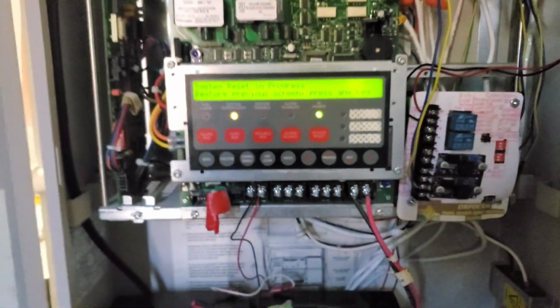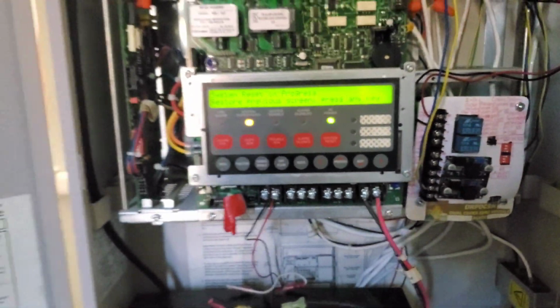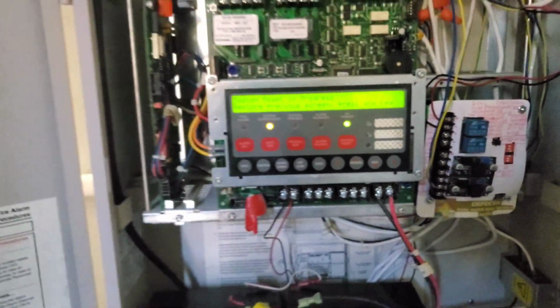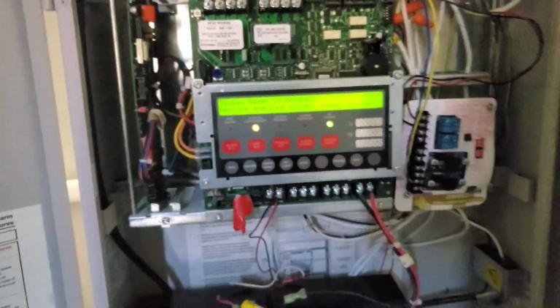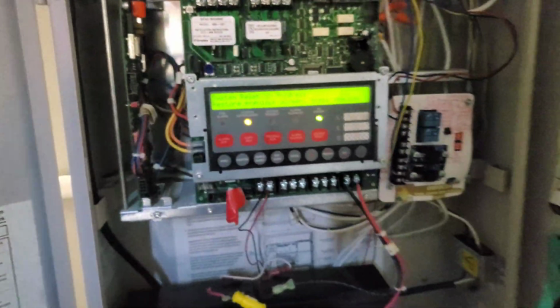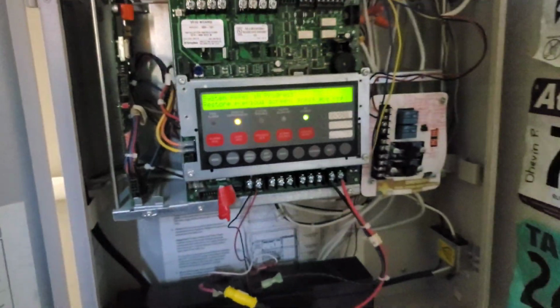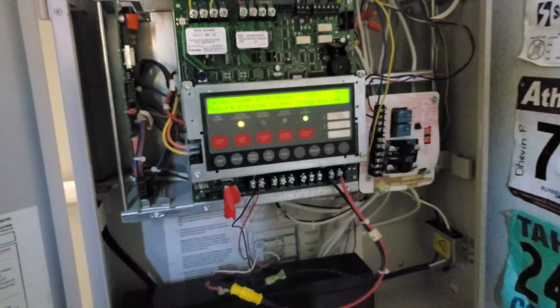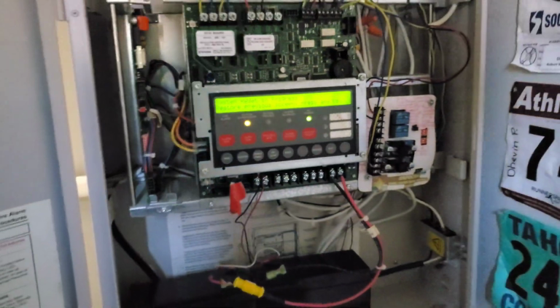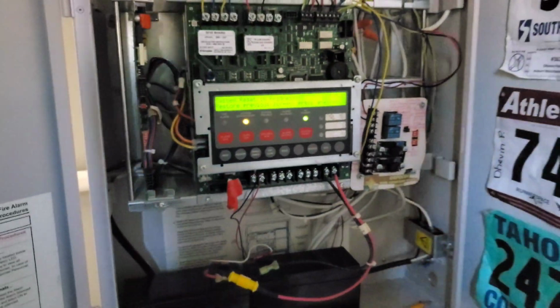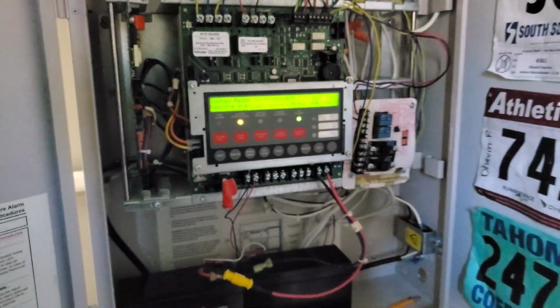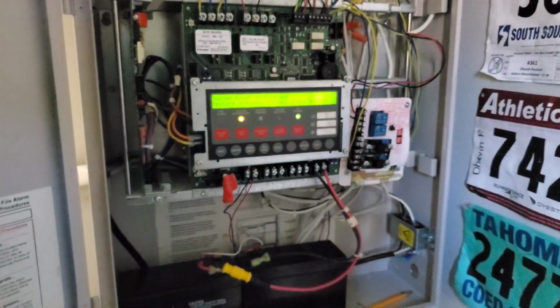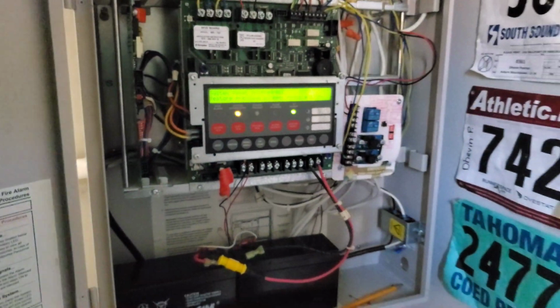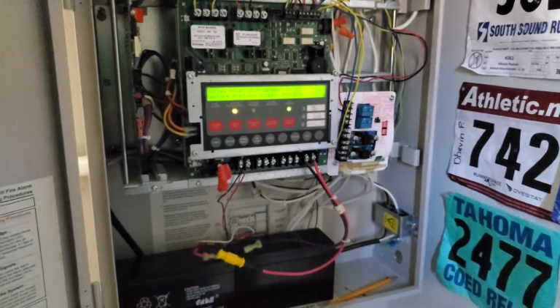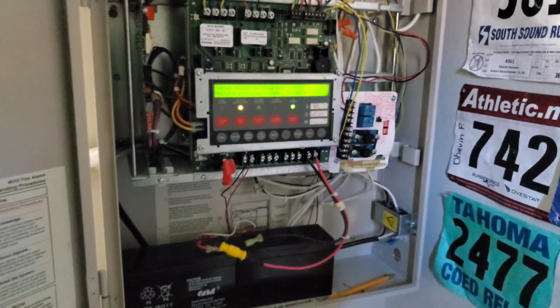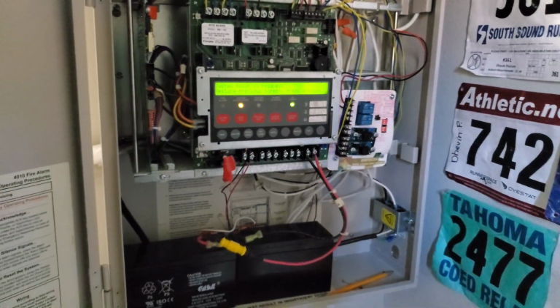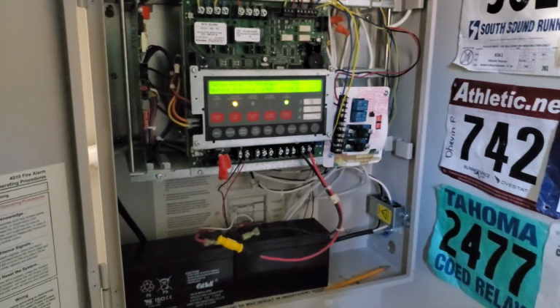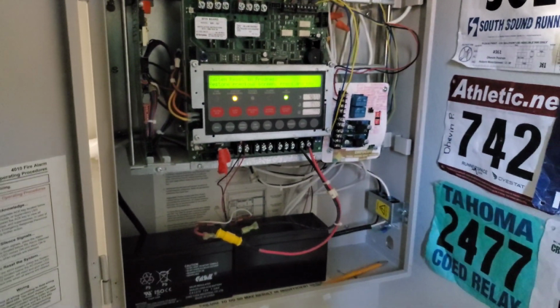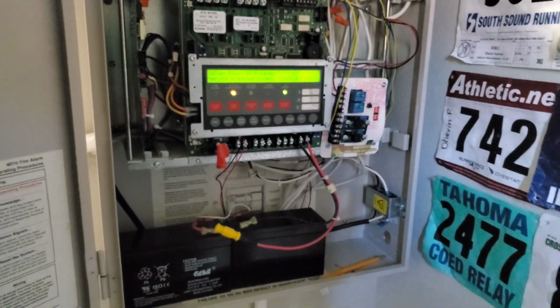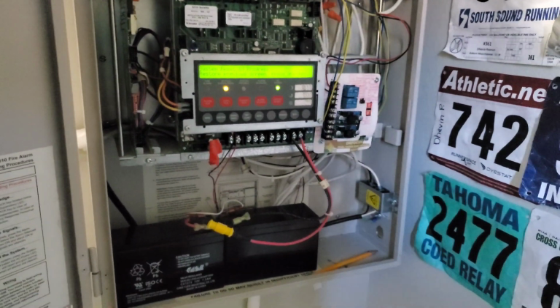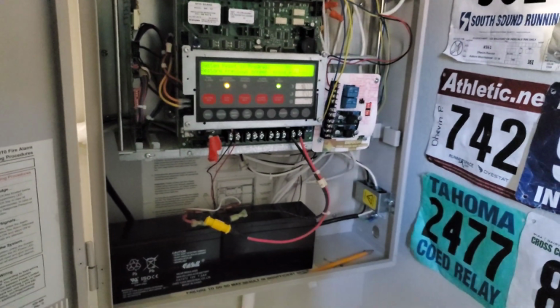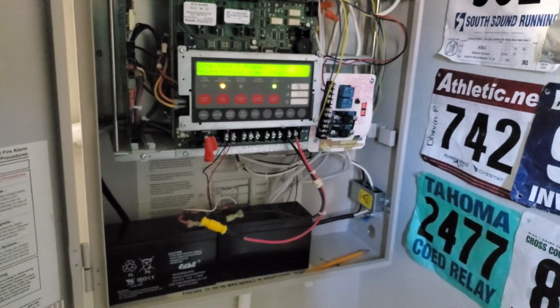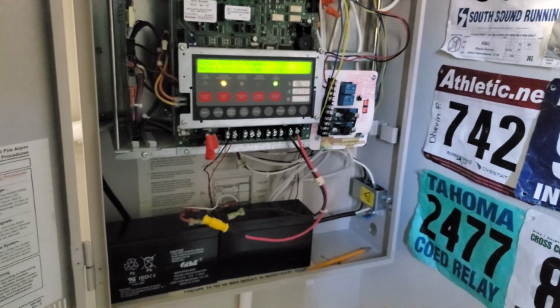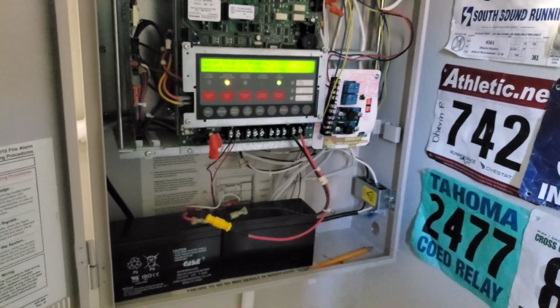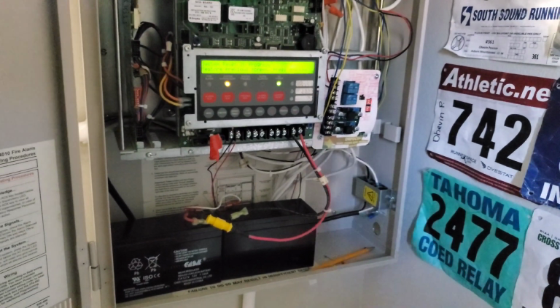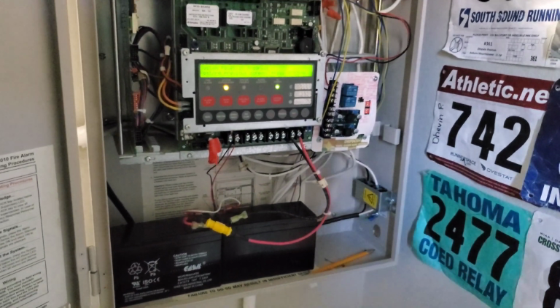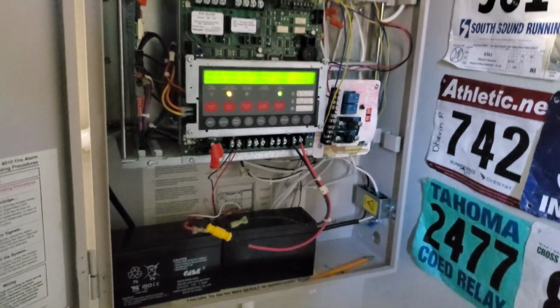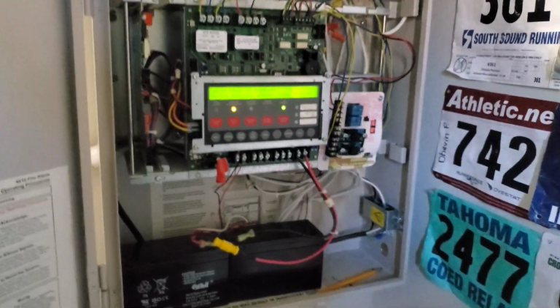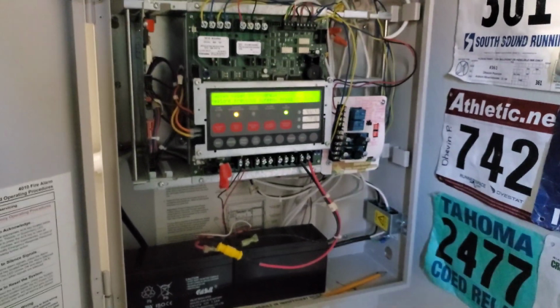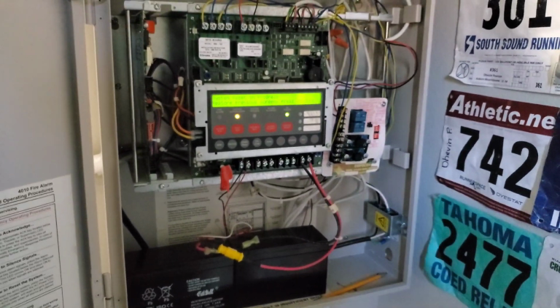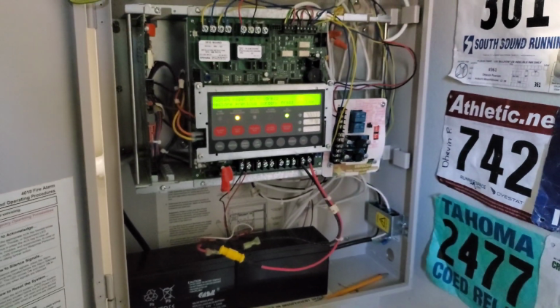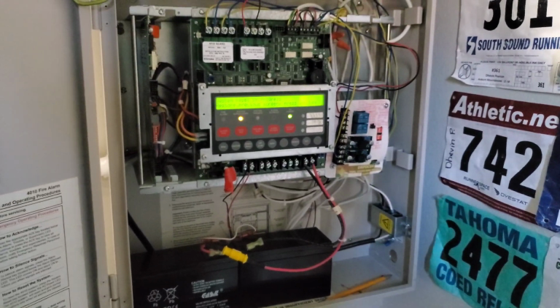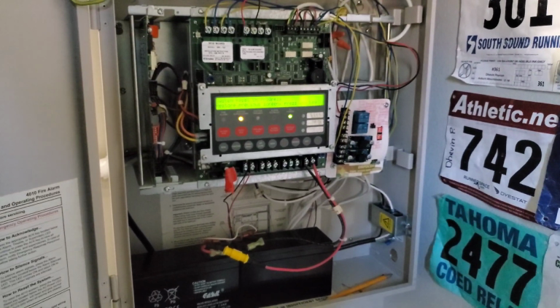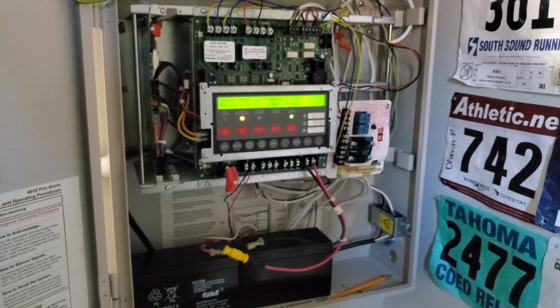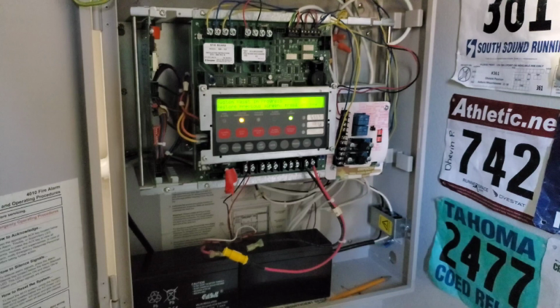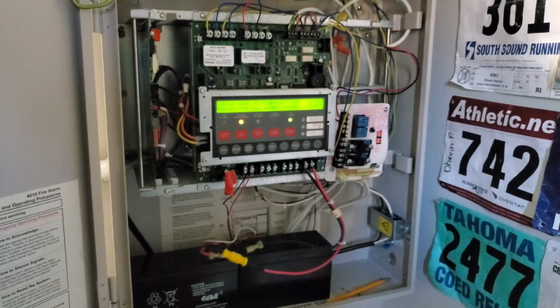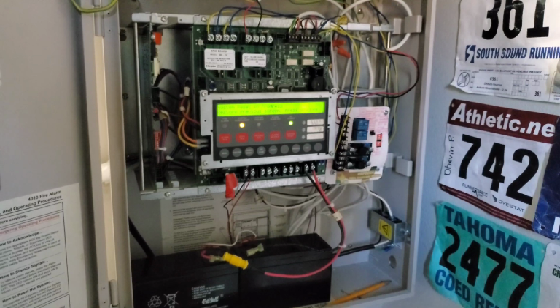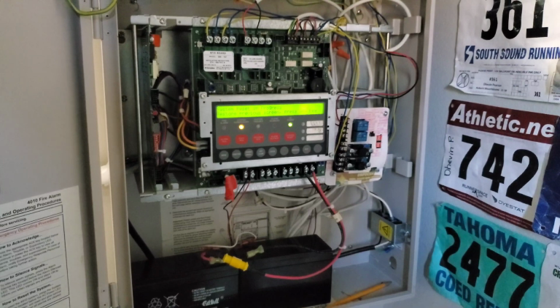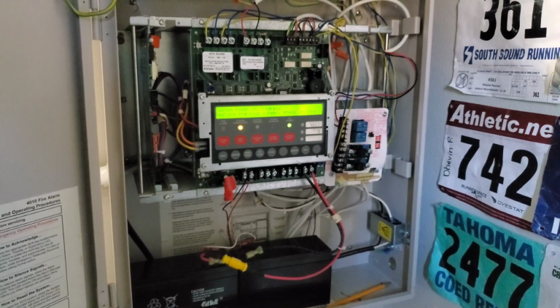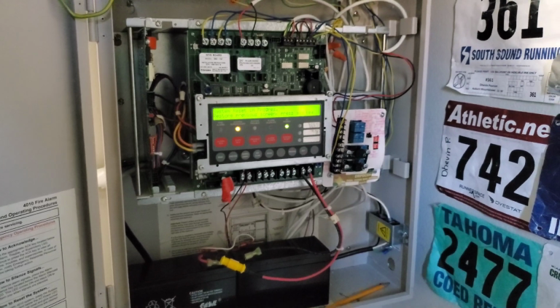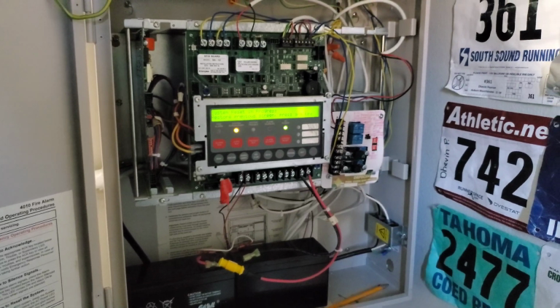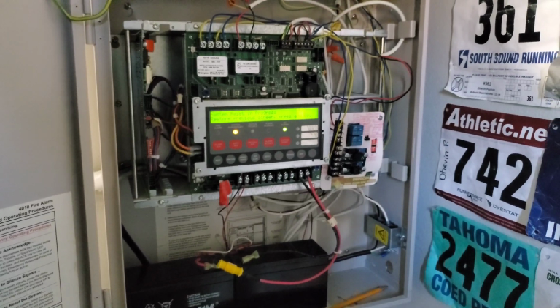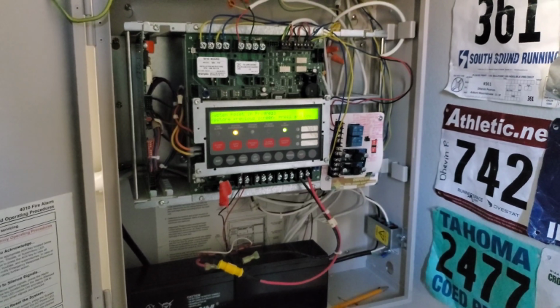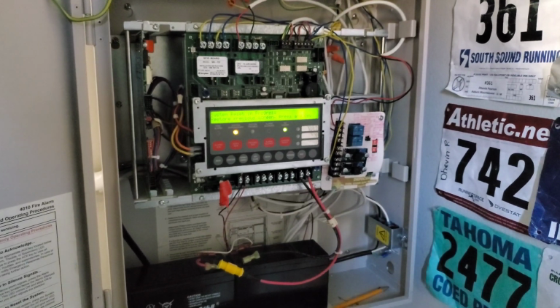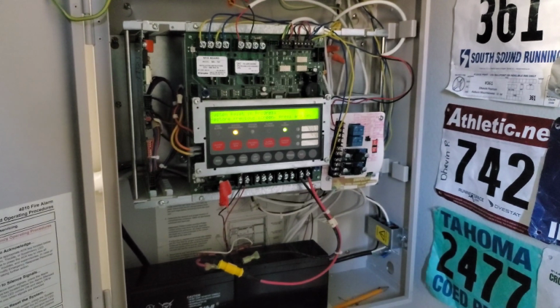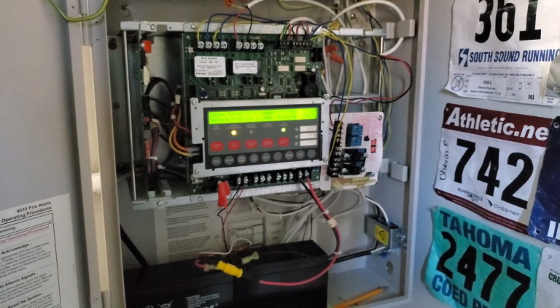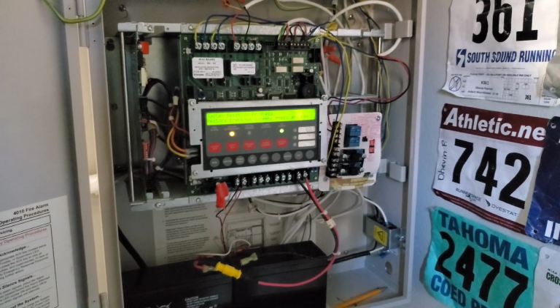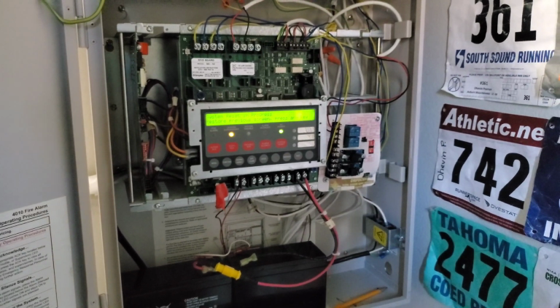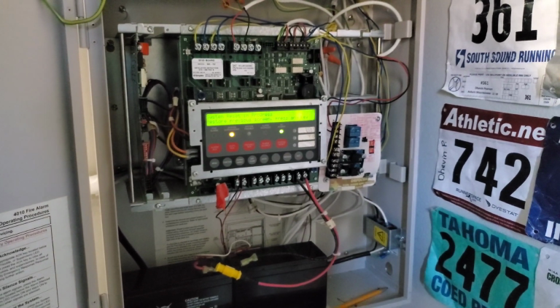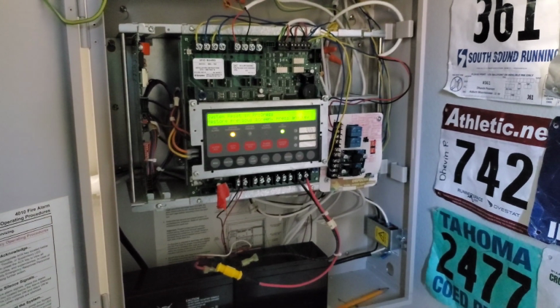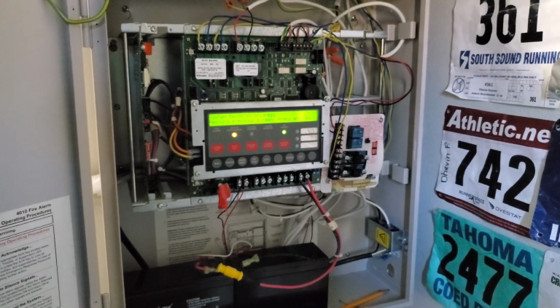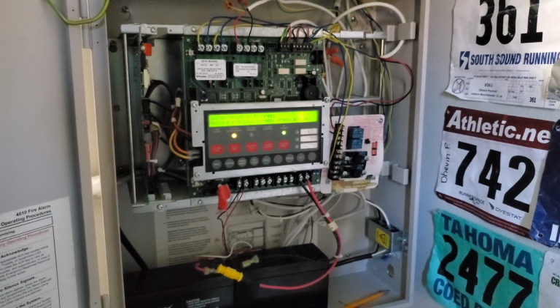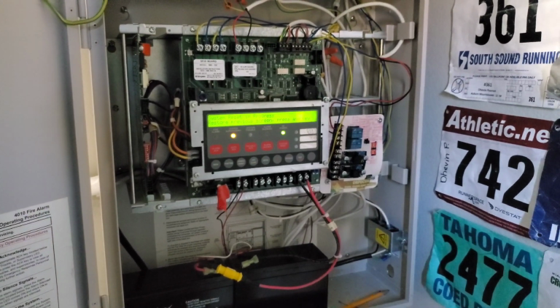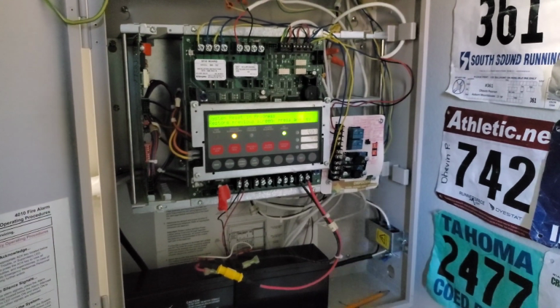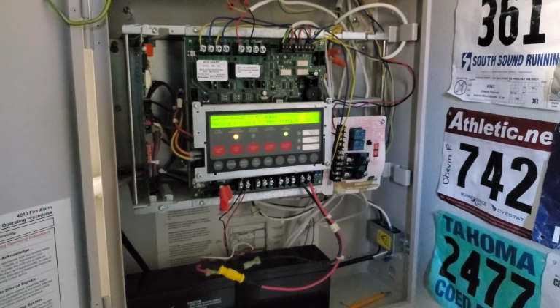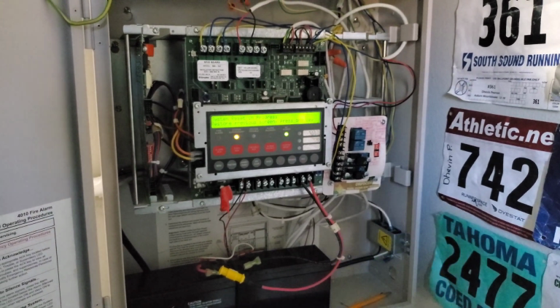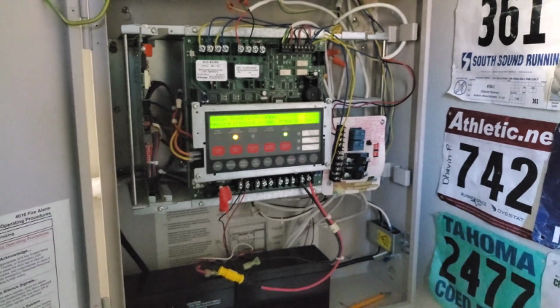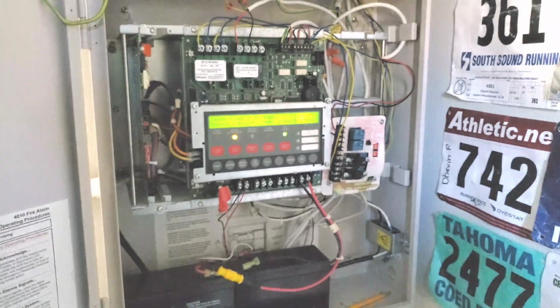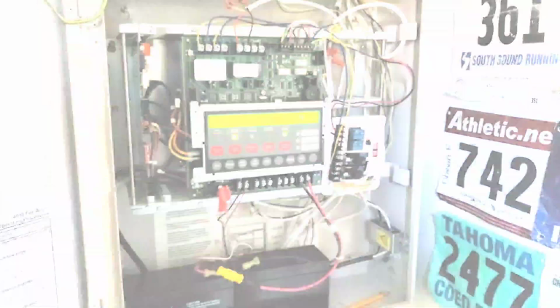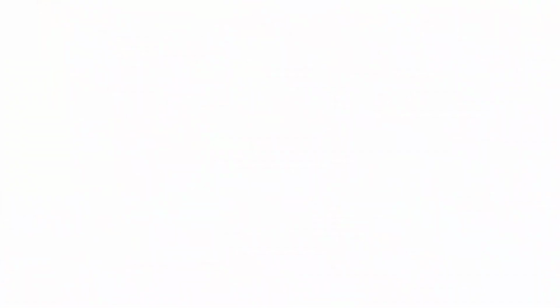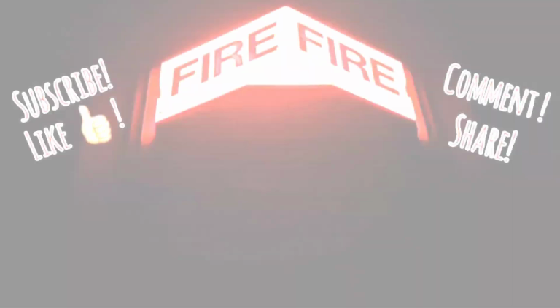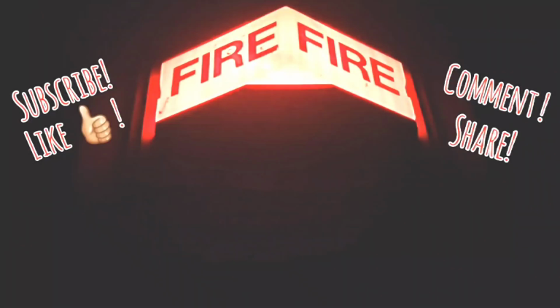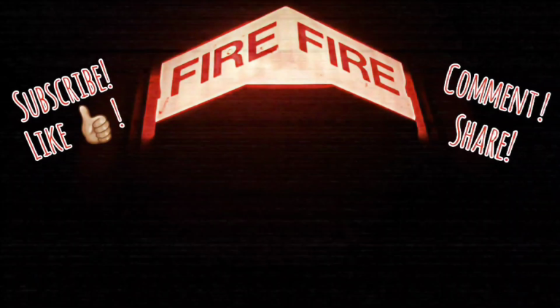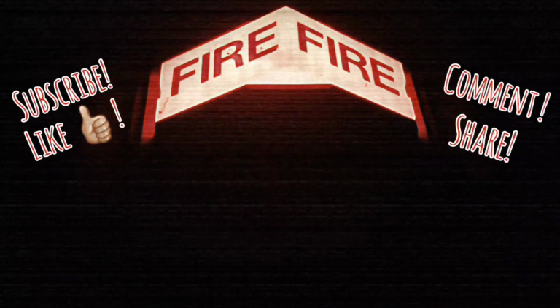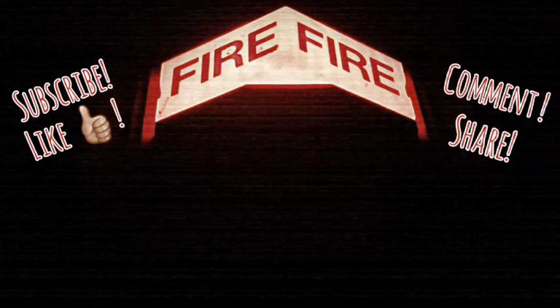And that is that. I hope you guys enjoy this system test. It's been your boy, BlackLighting 4547. Take care and have a good one.